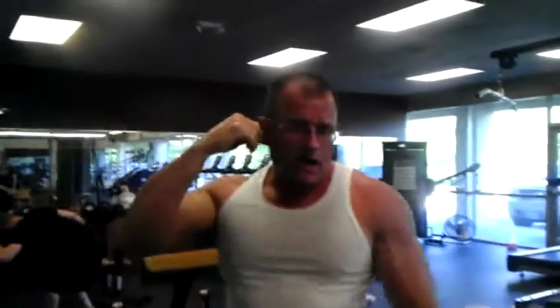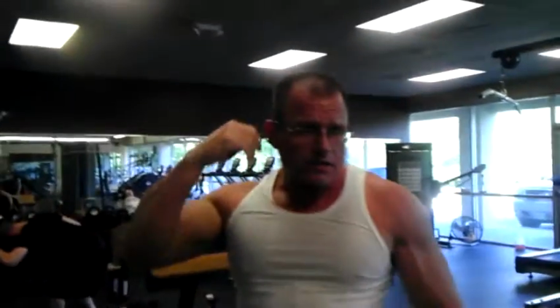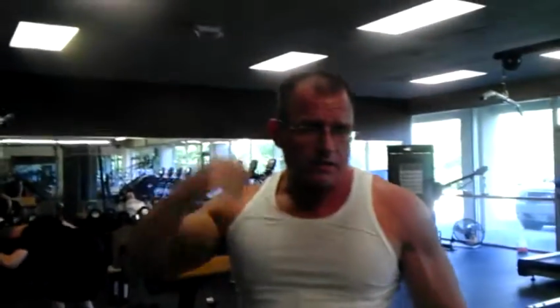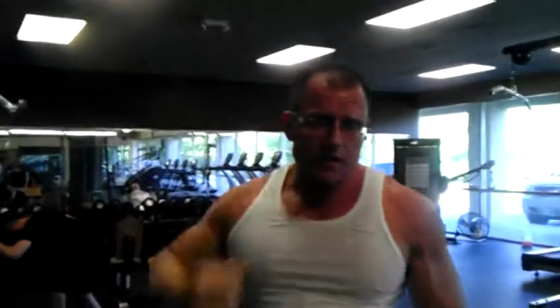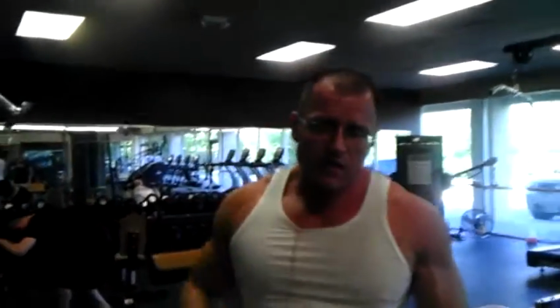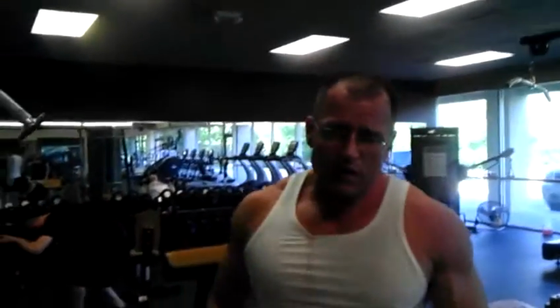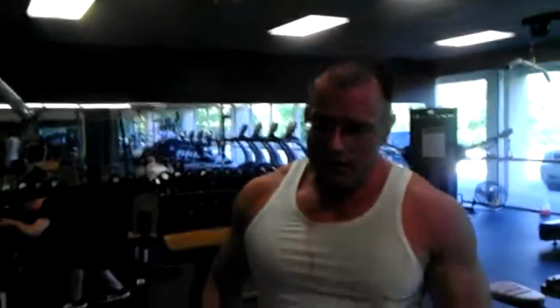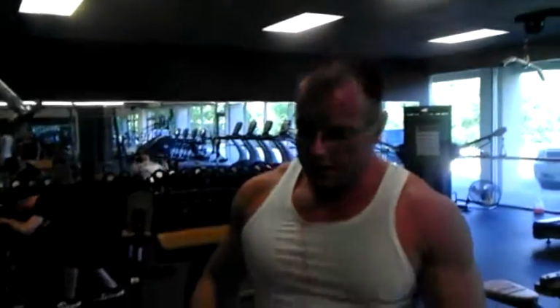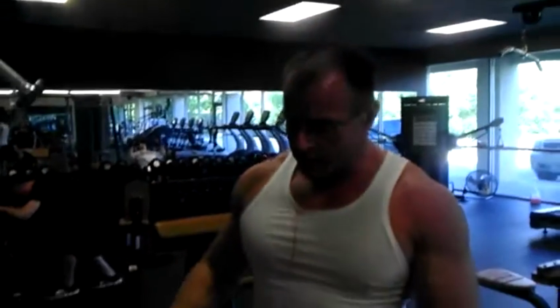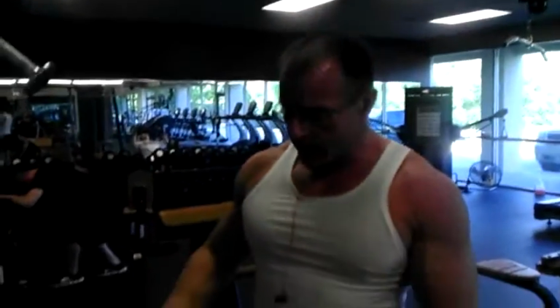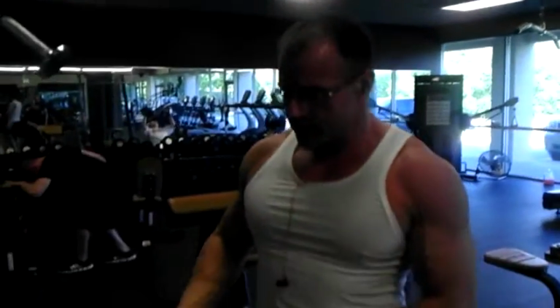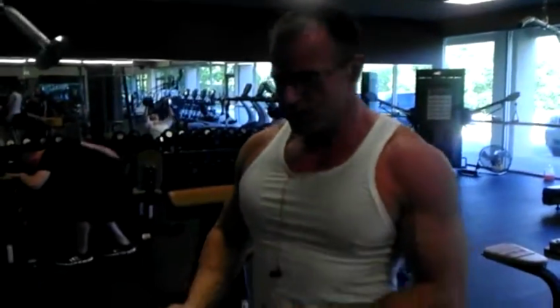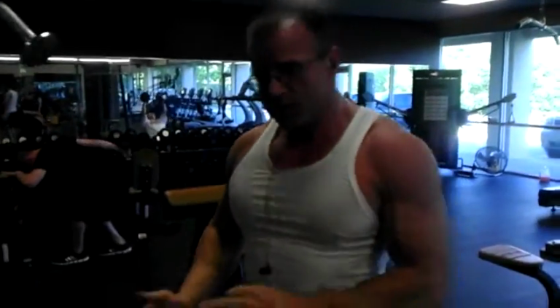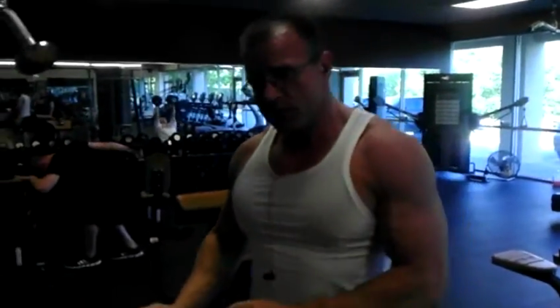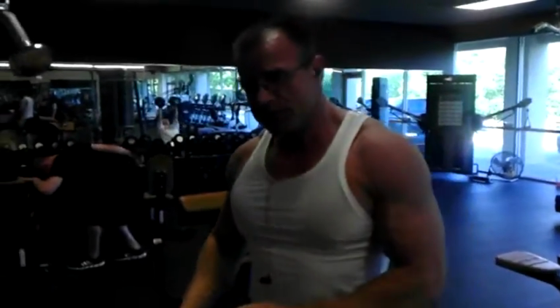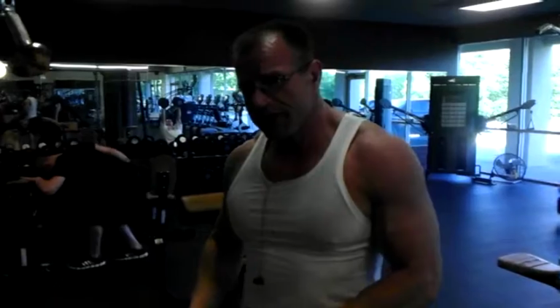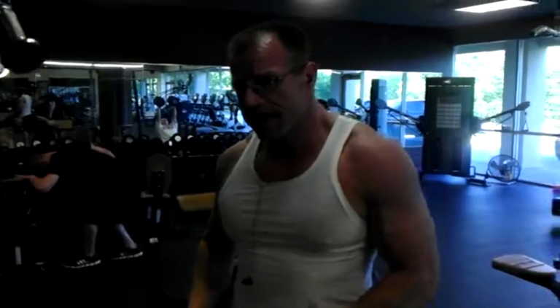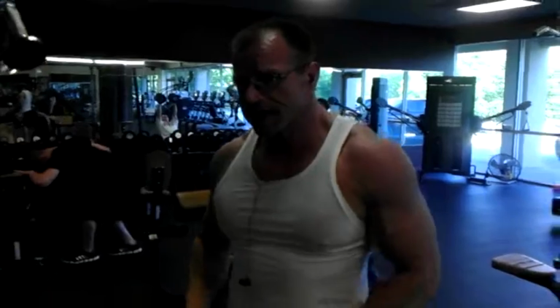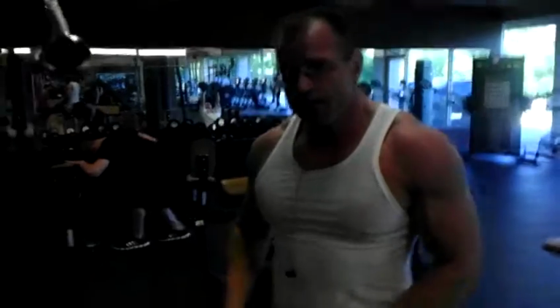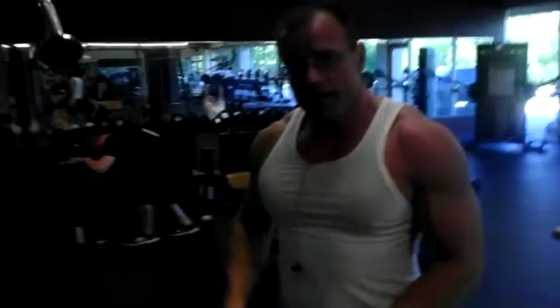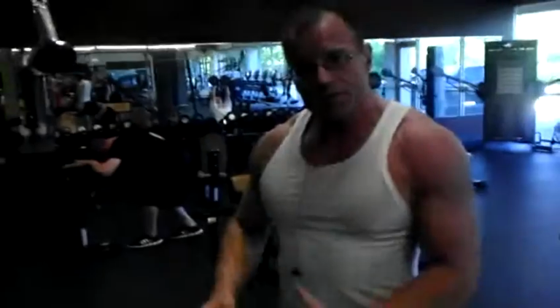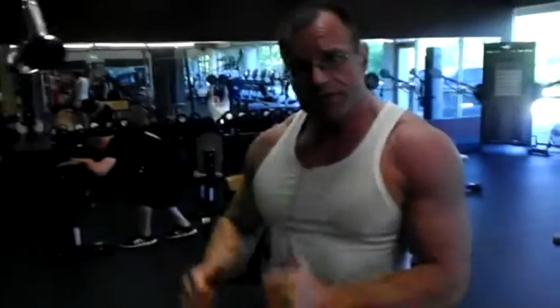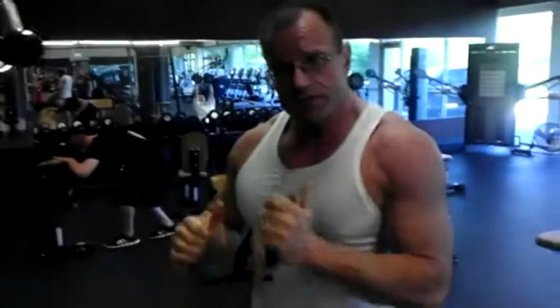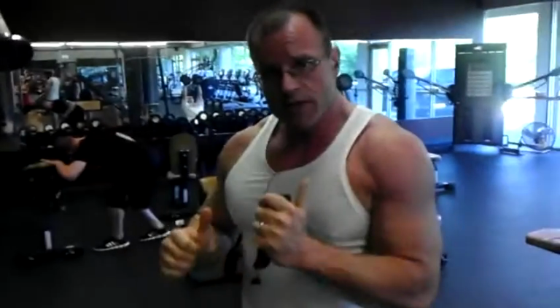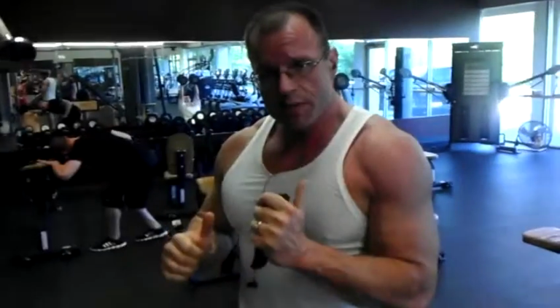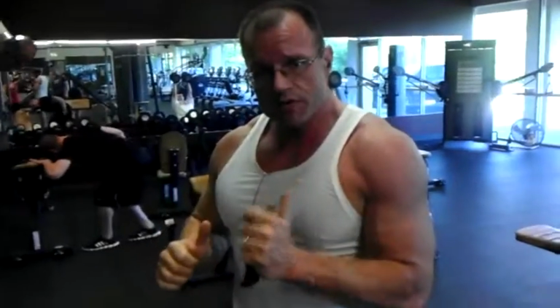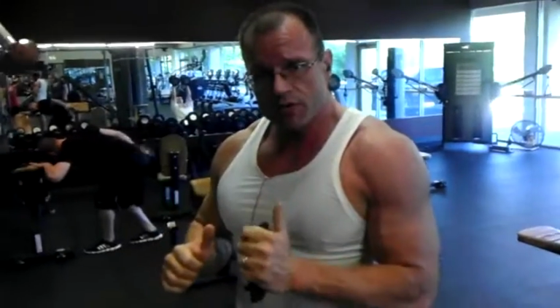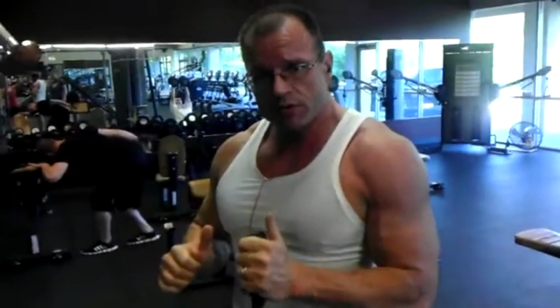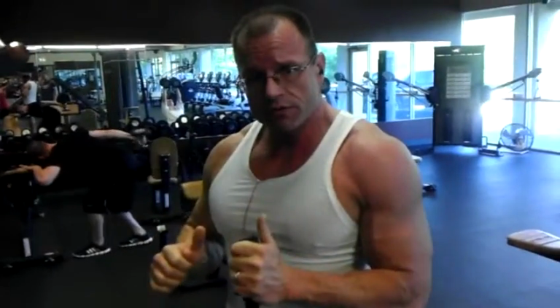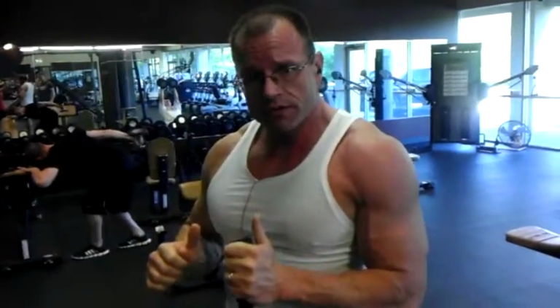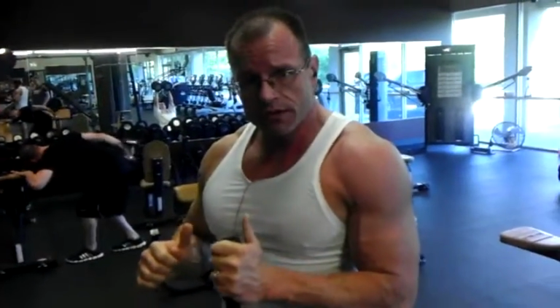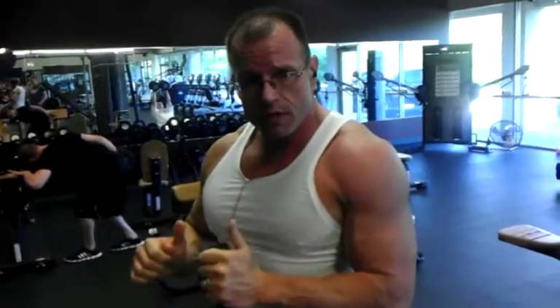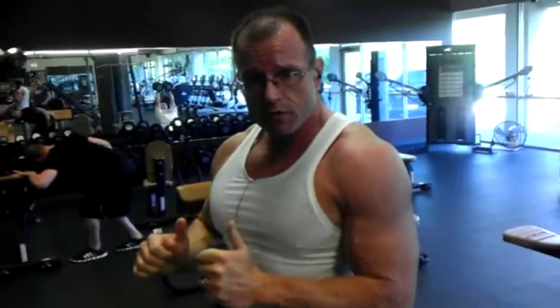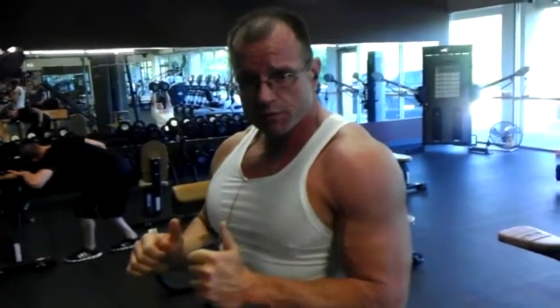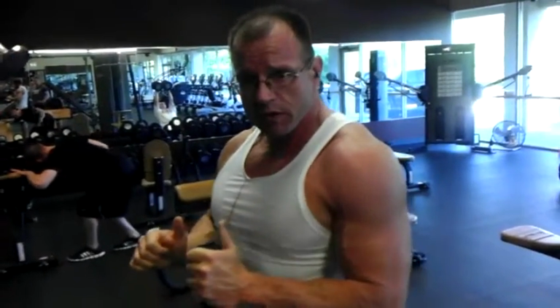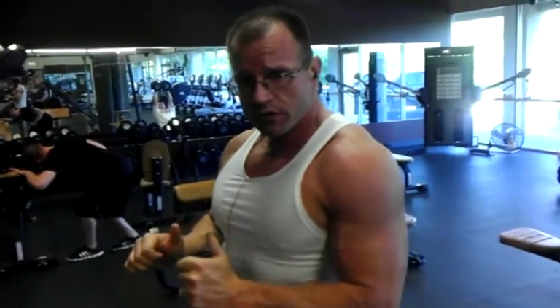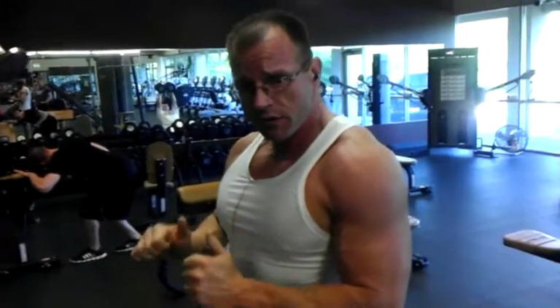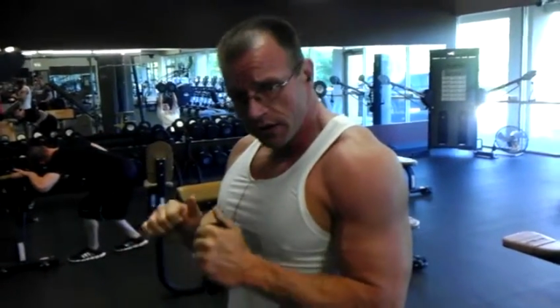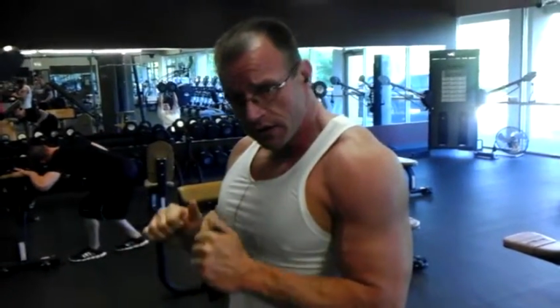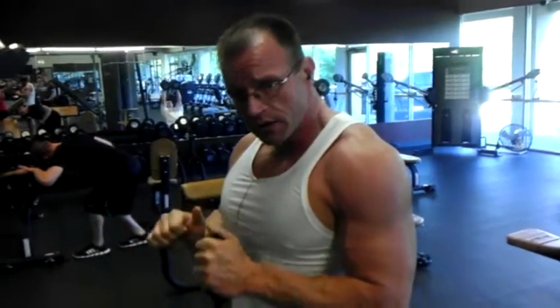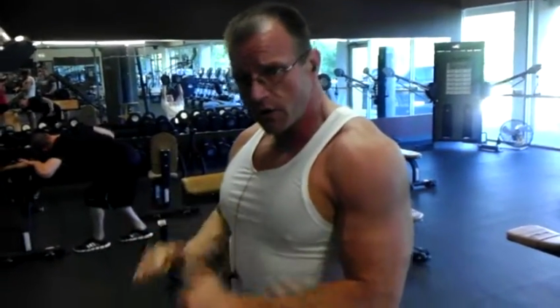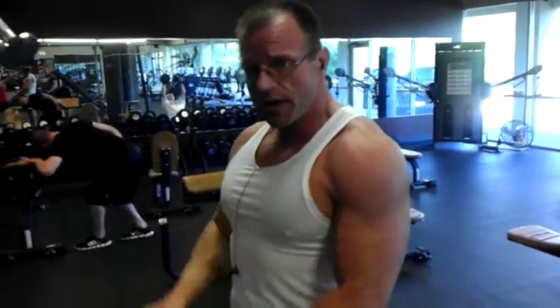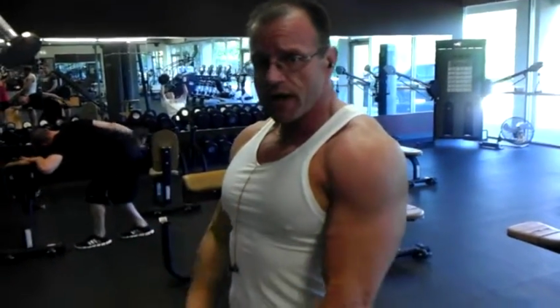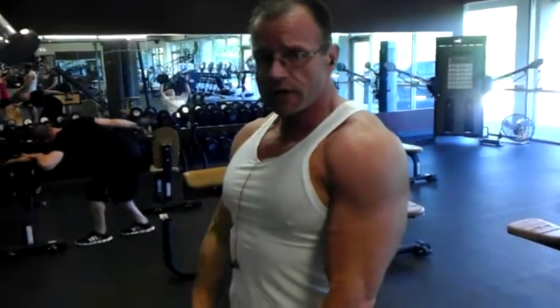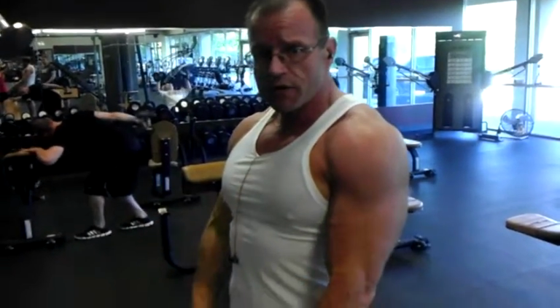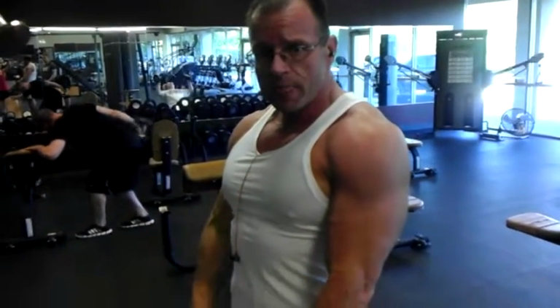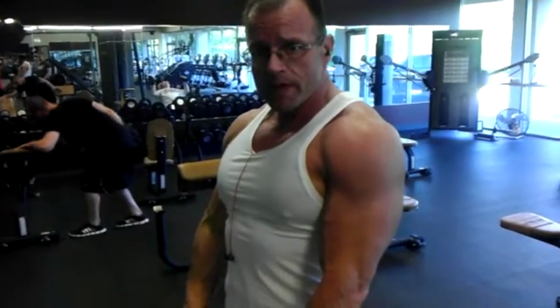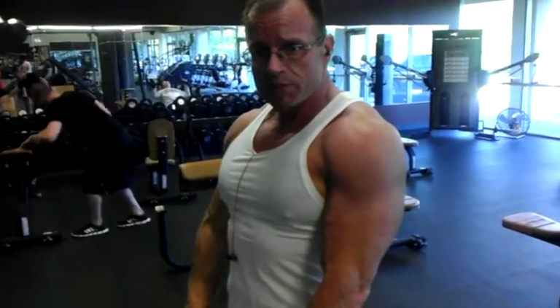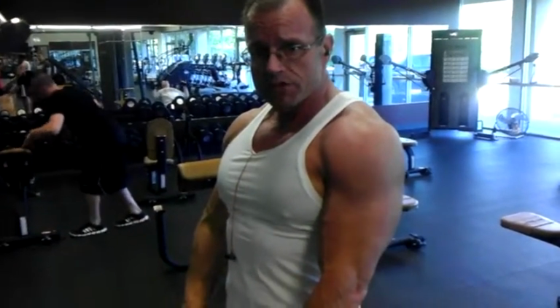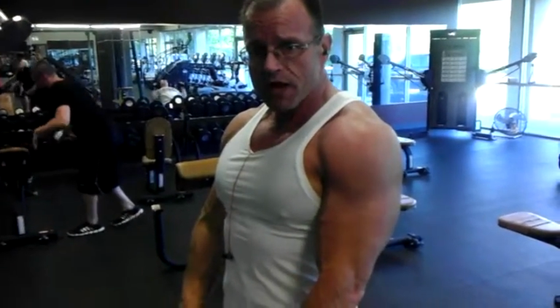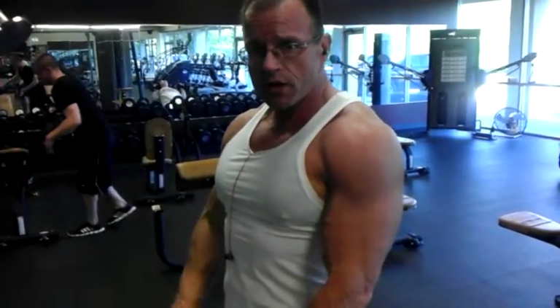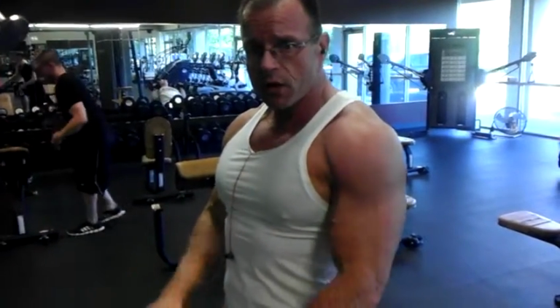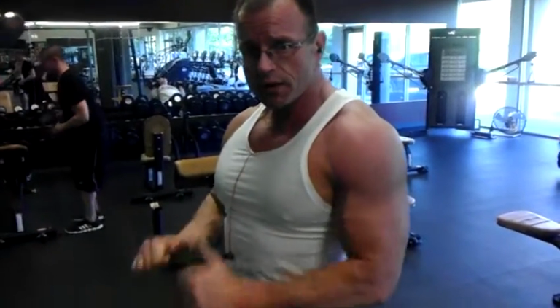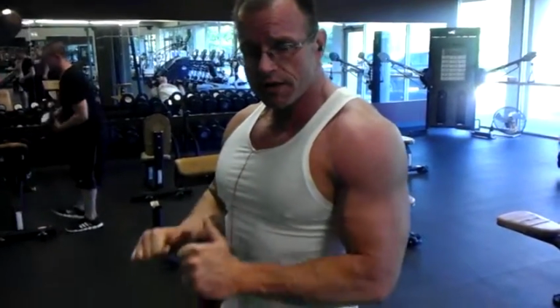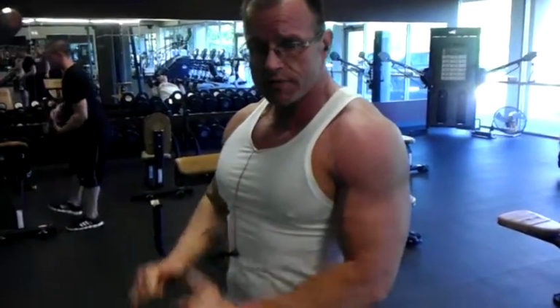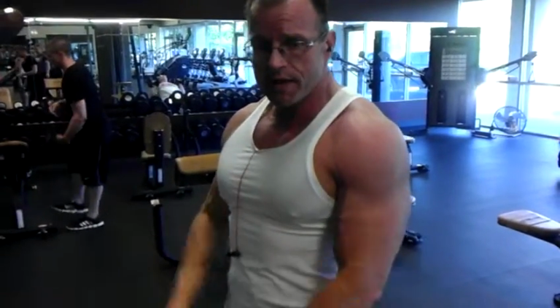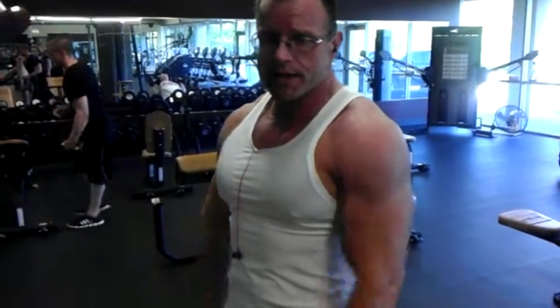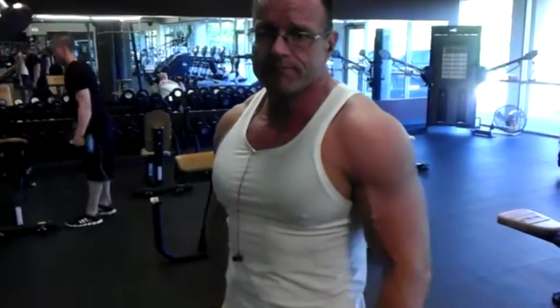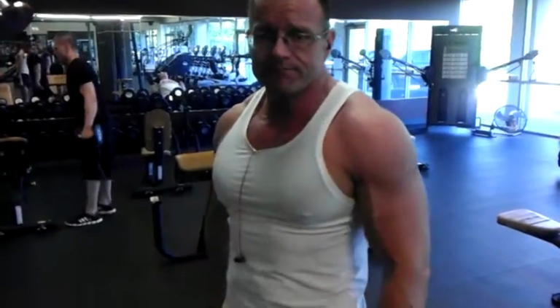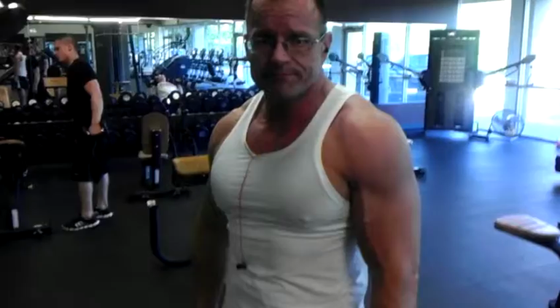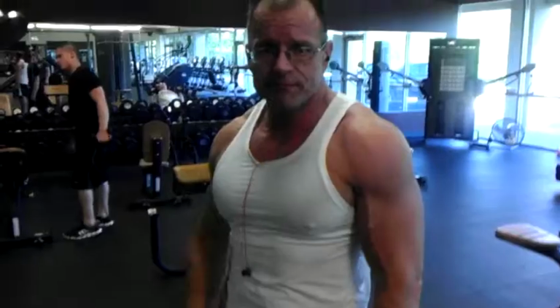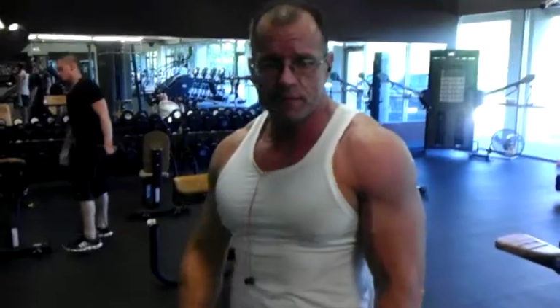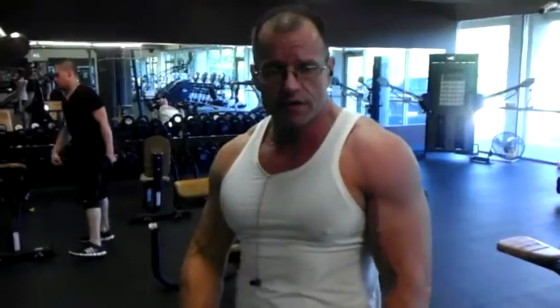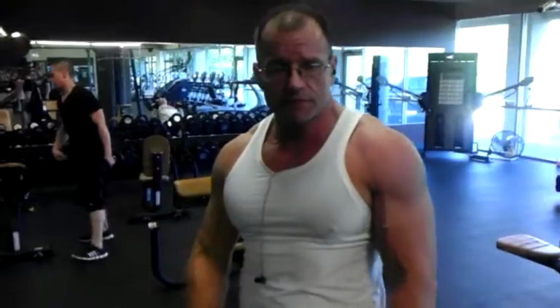There you go — triceps, full stack, but still keeping the elbows pinned to your side. Go down, push down and hold it, come back up. There you go.